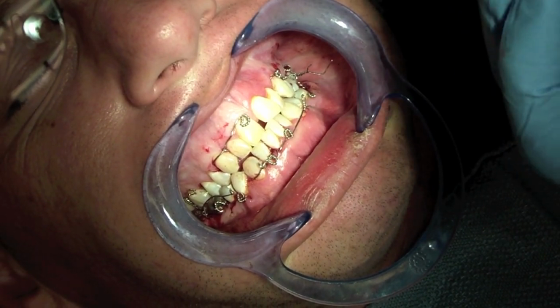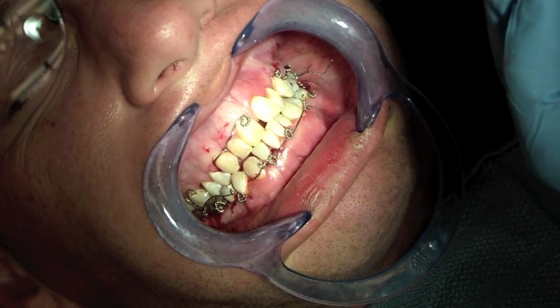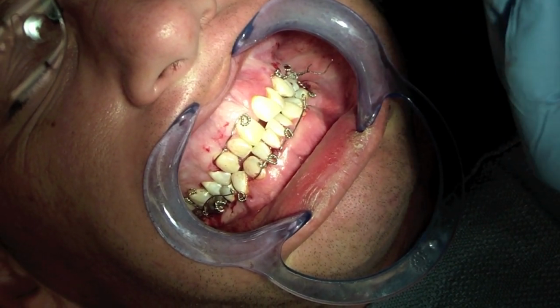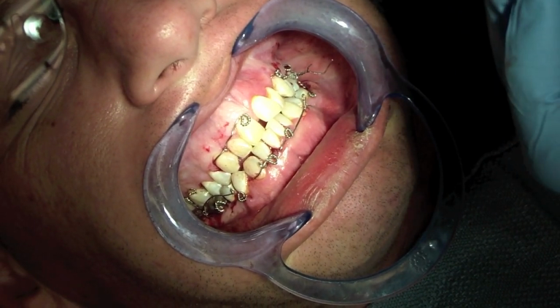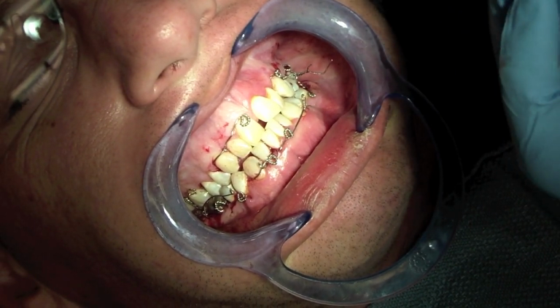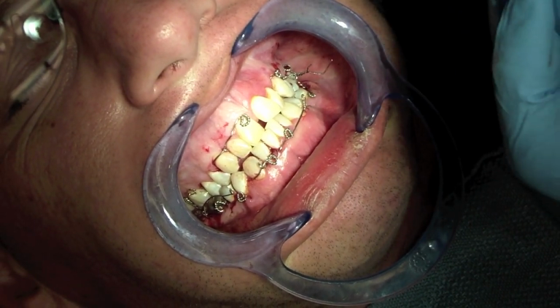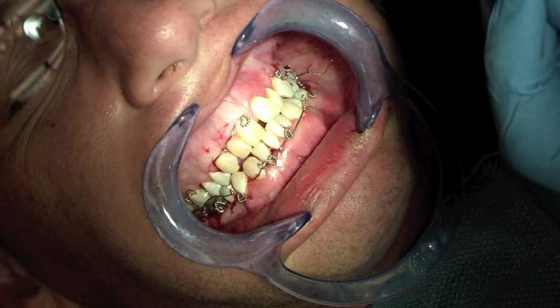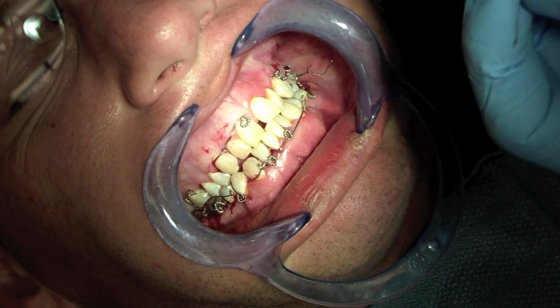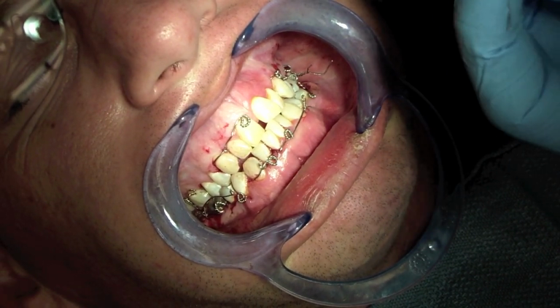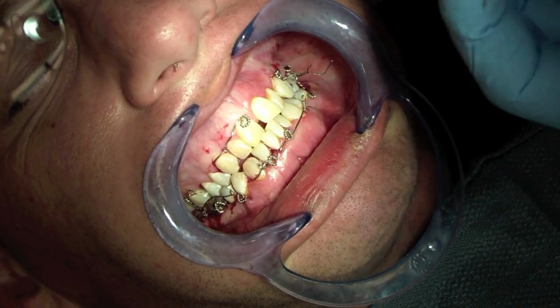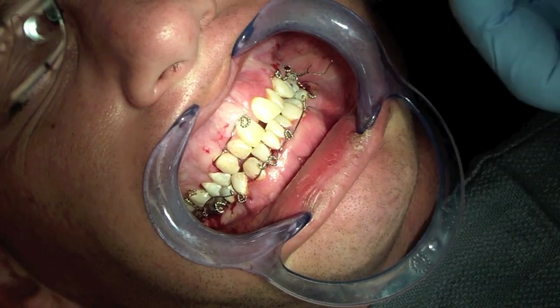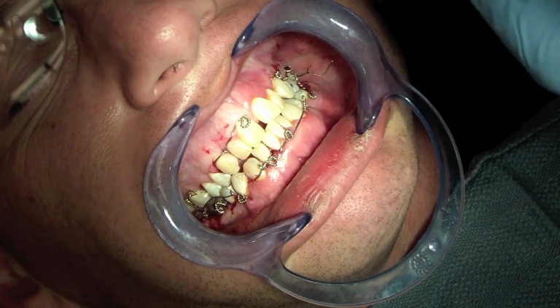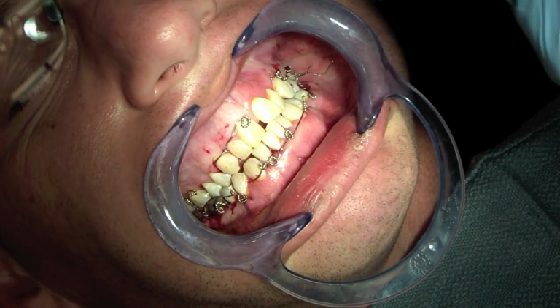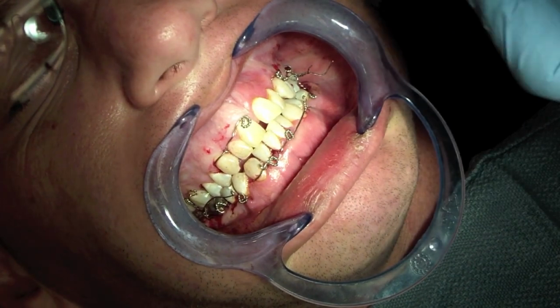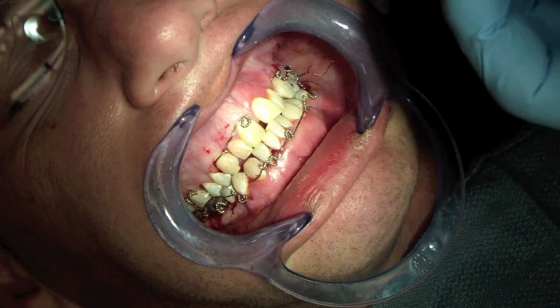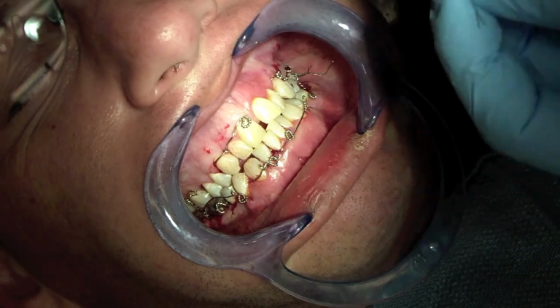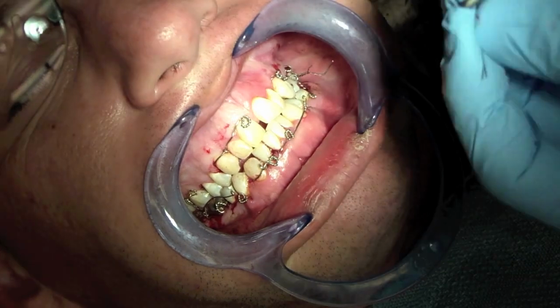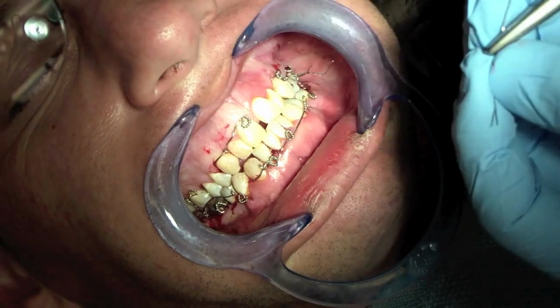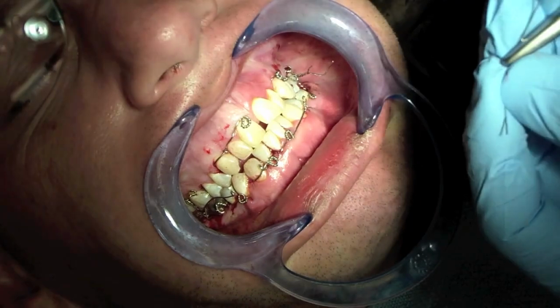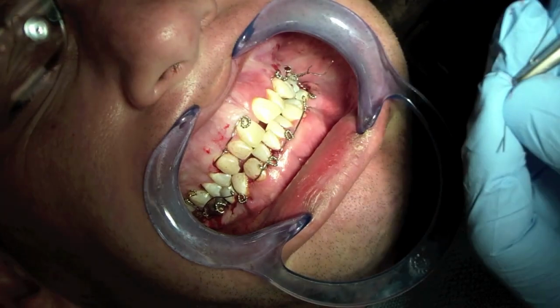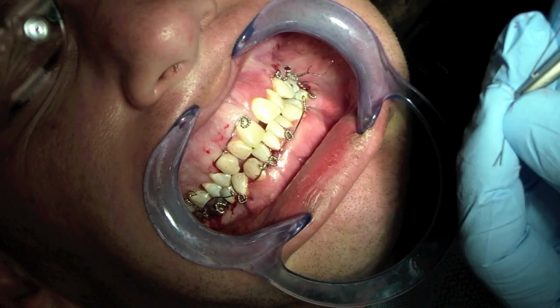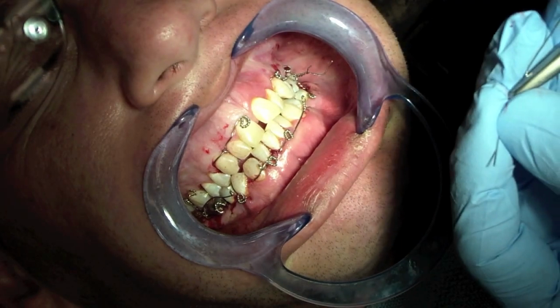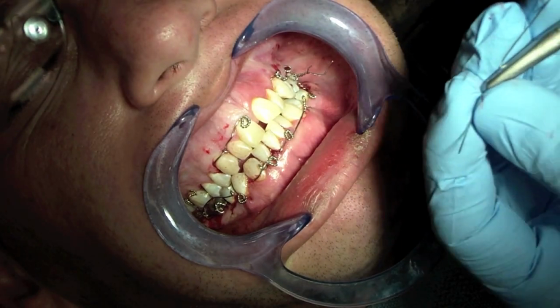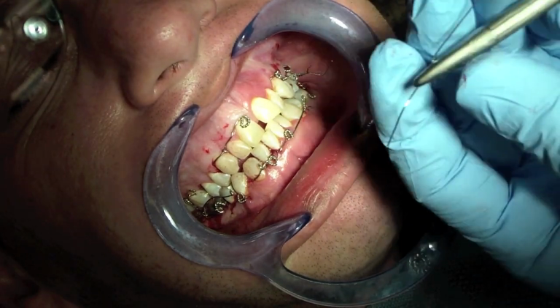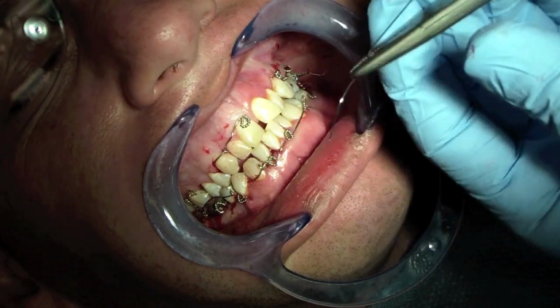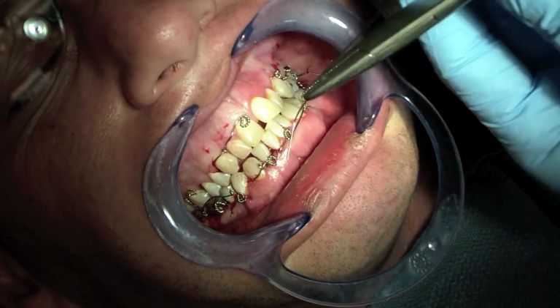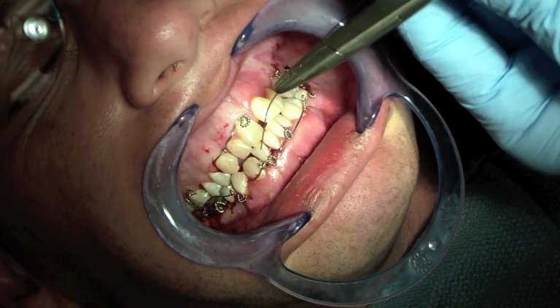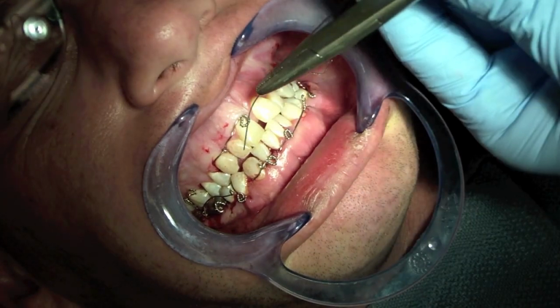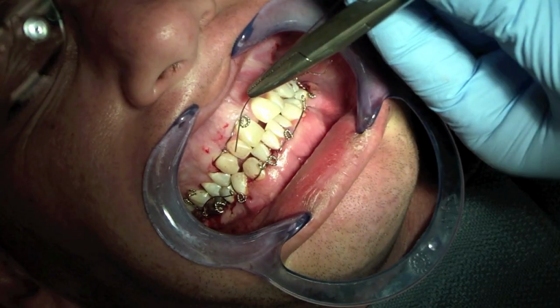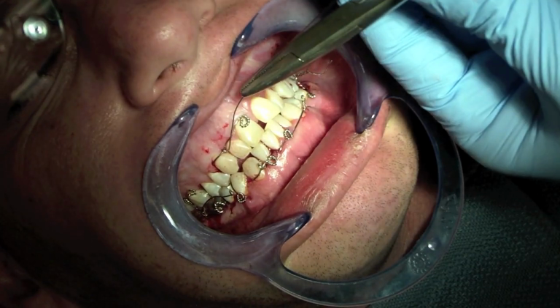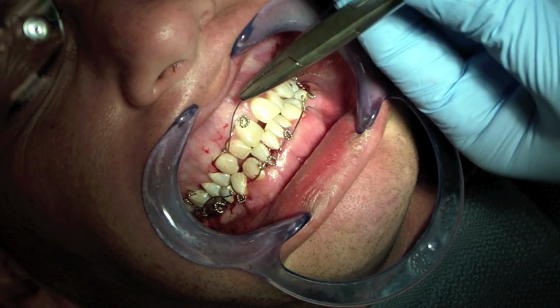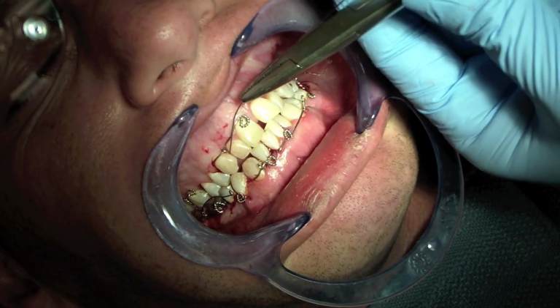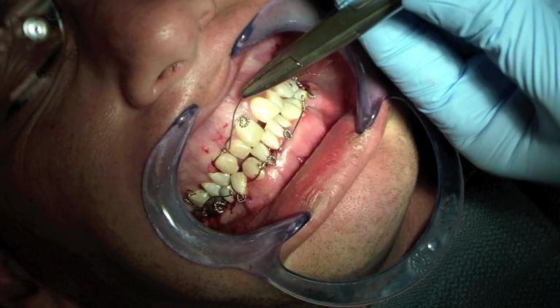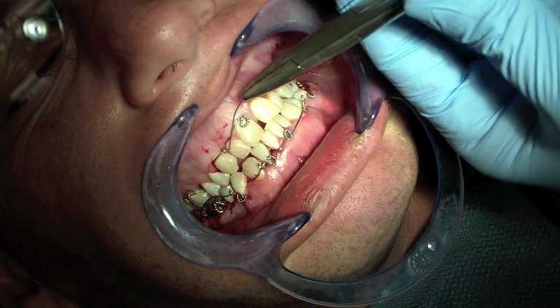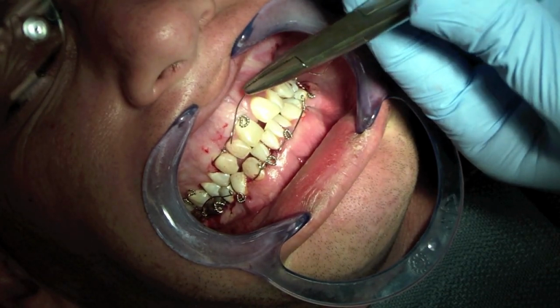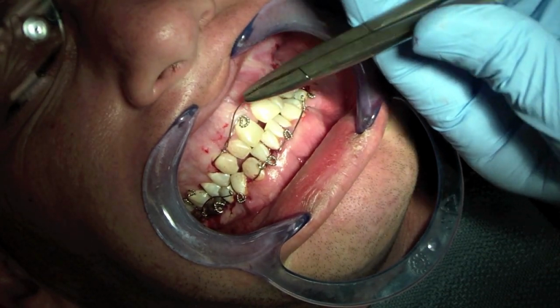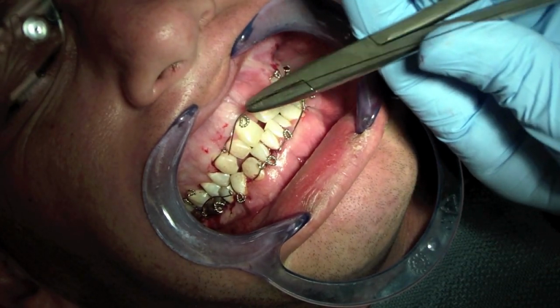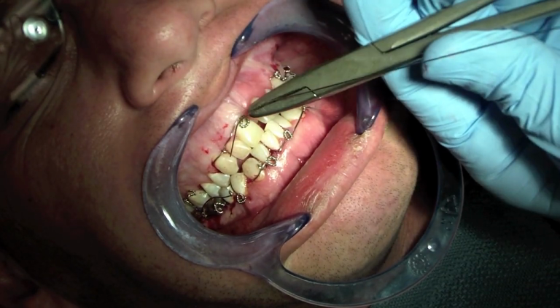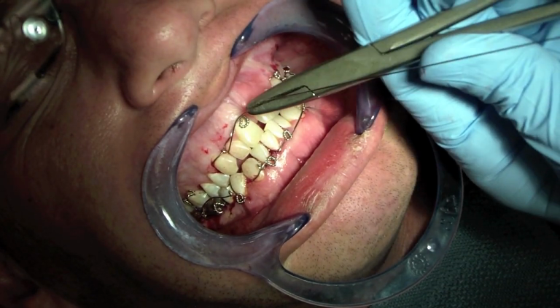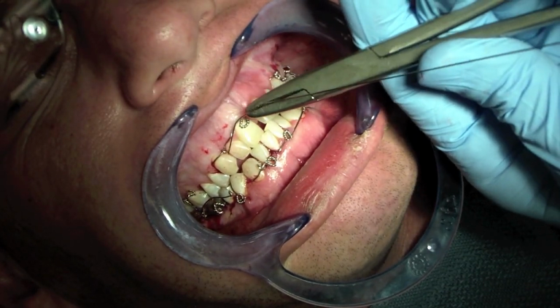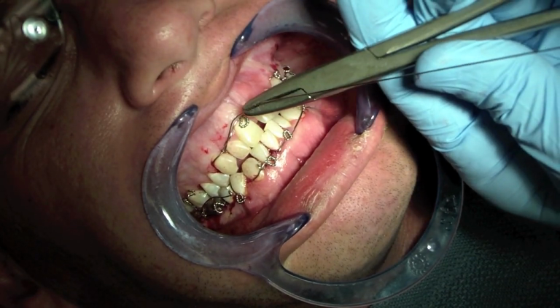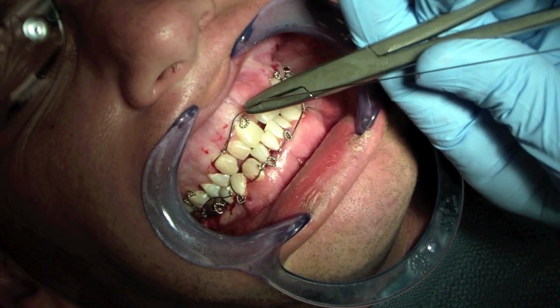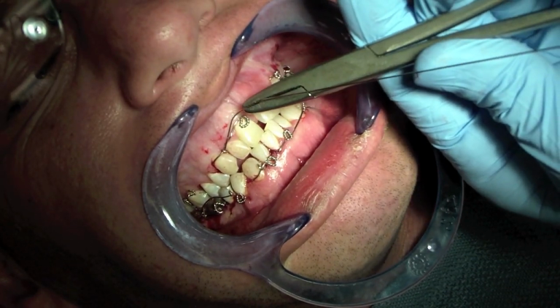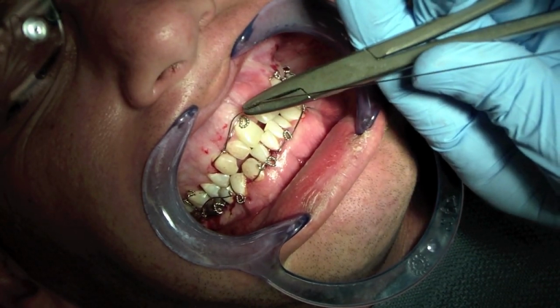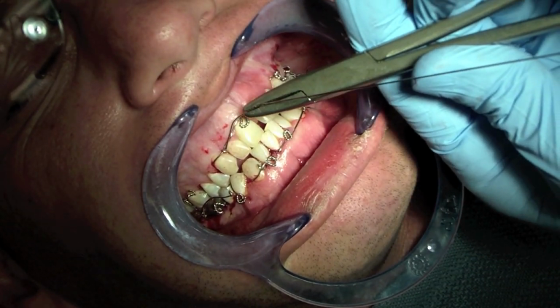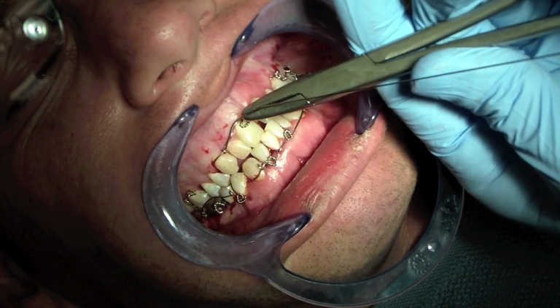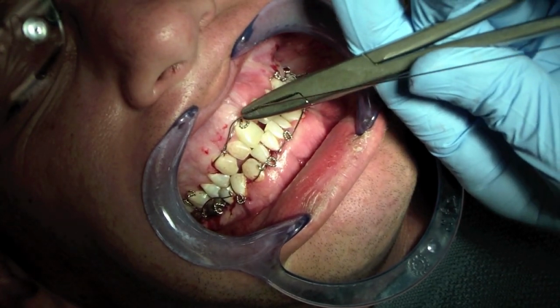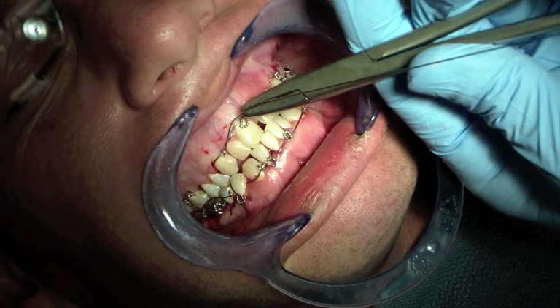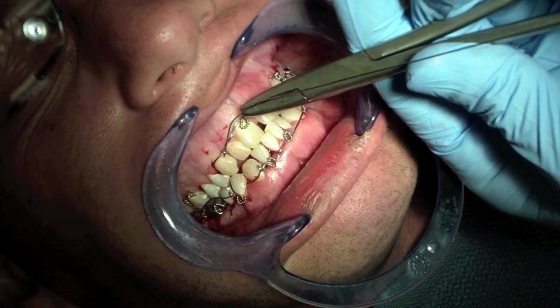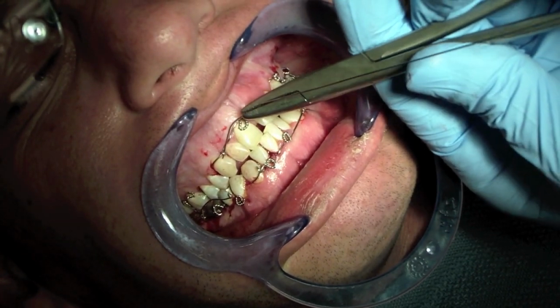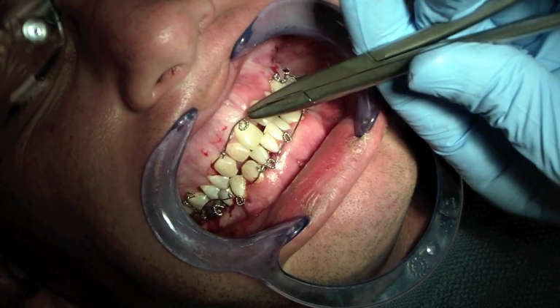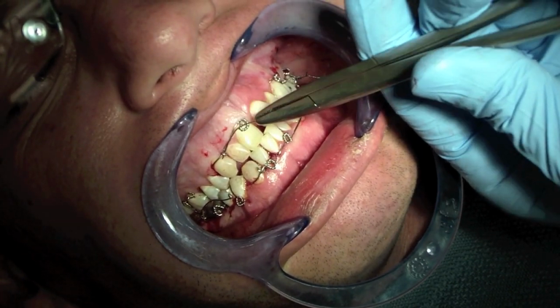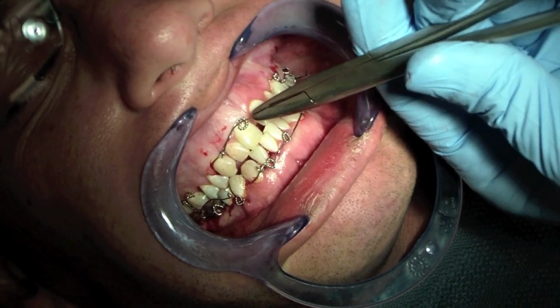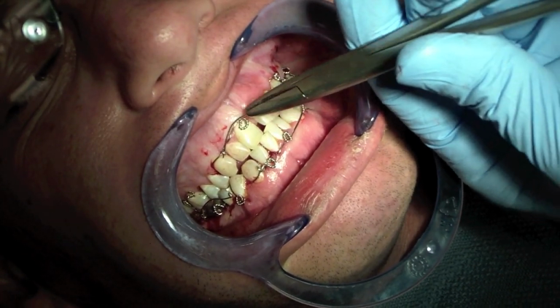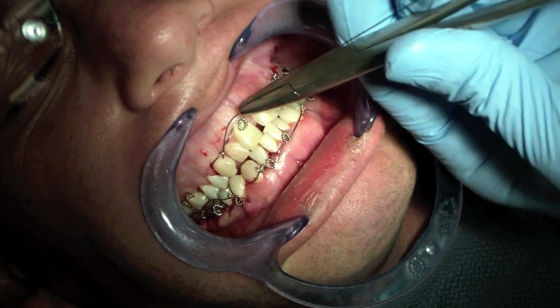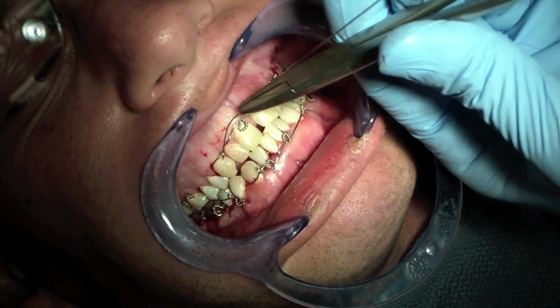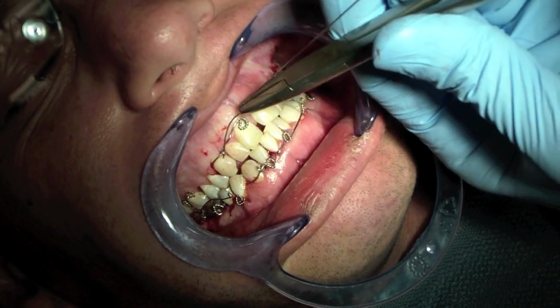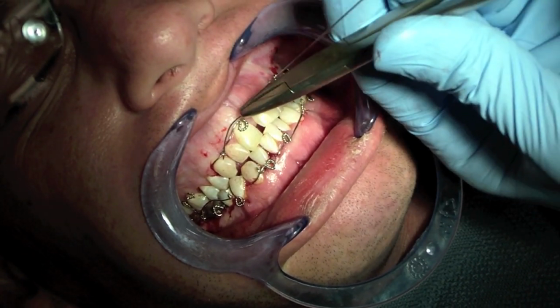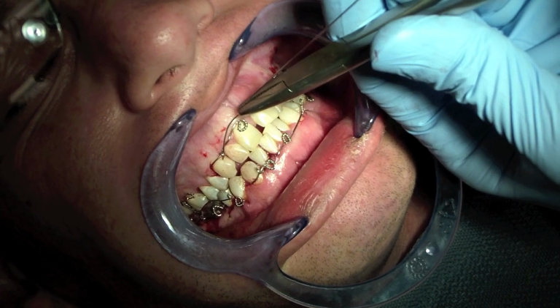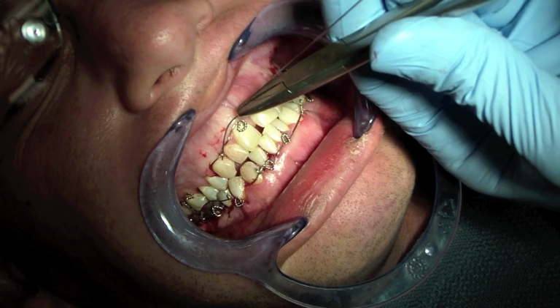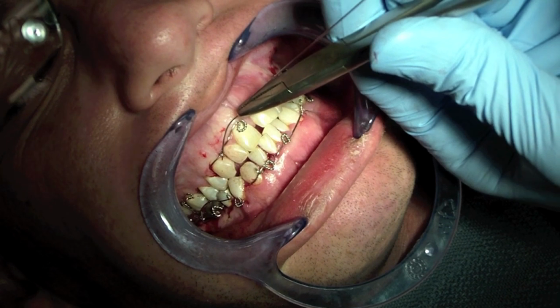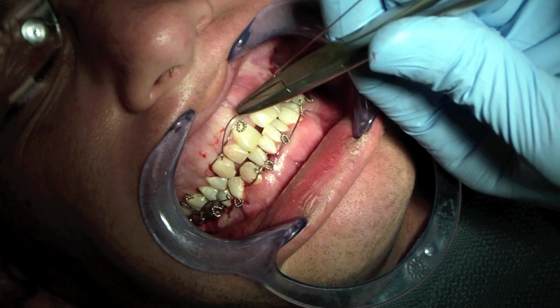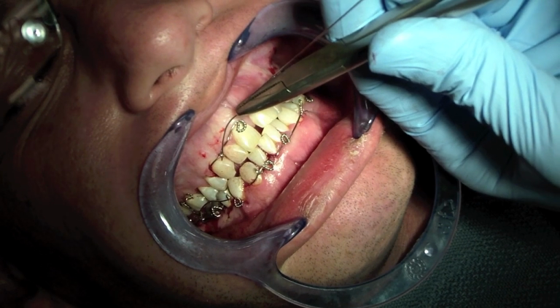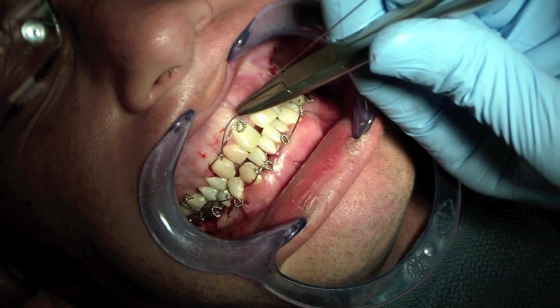Hey folks, Ashley here at allthingsidentistry.com and what we're going to be doing here is fixating the mandible to the maxilla.